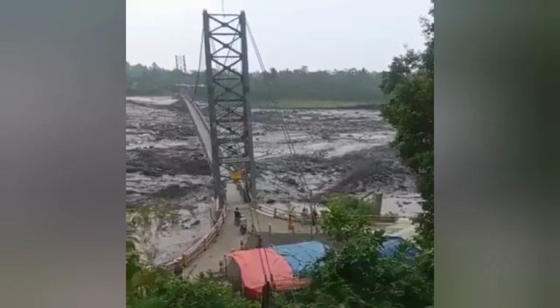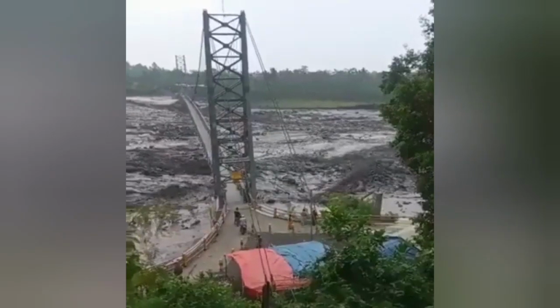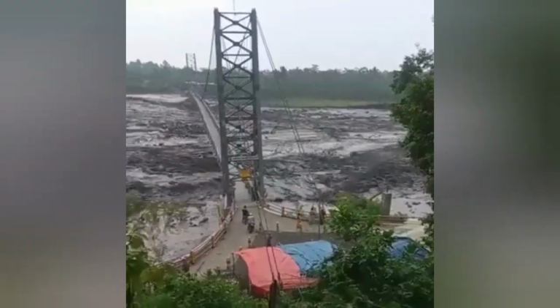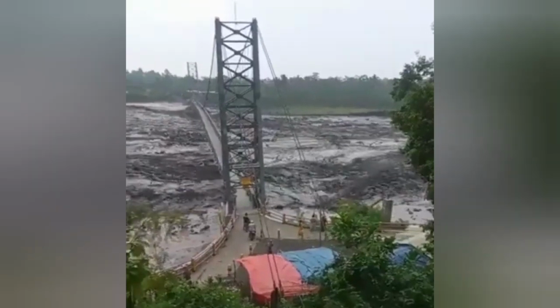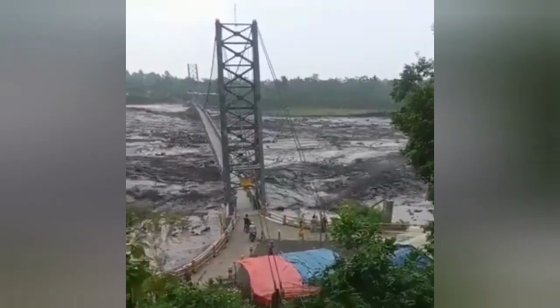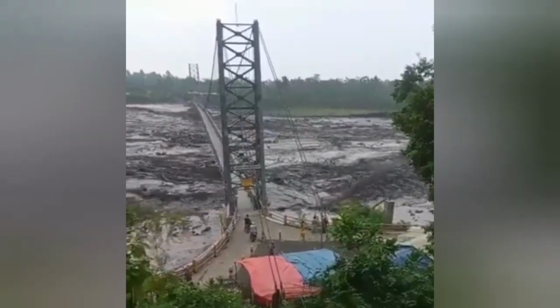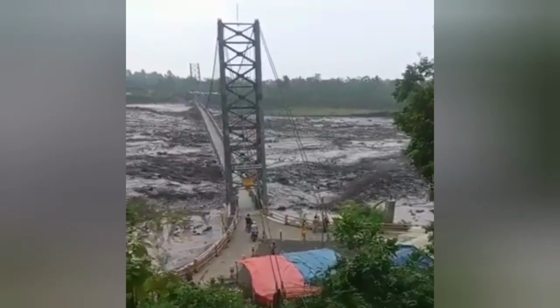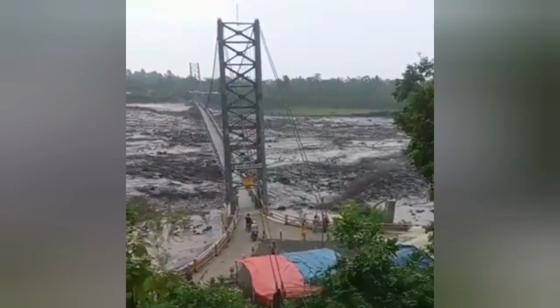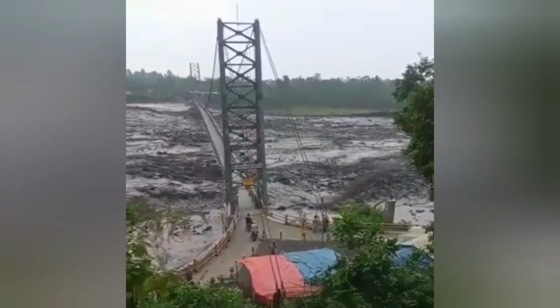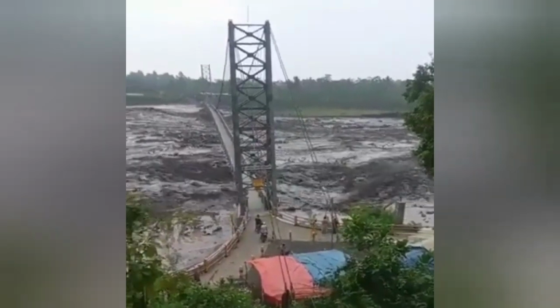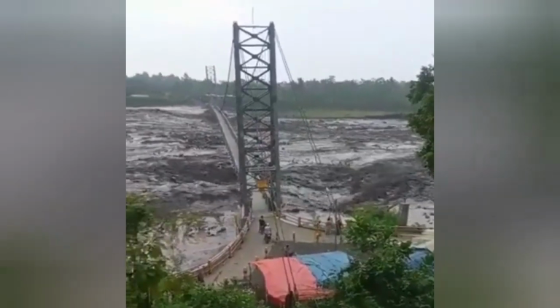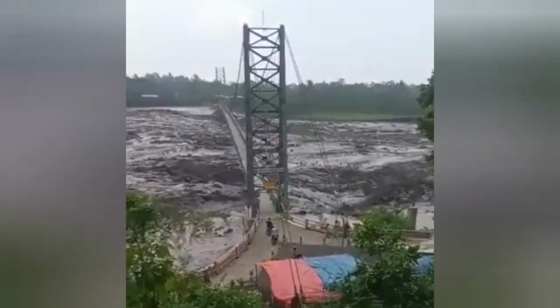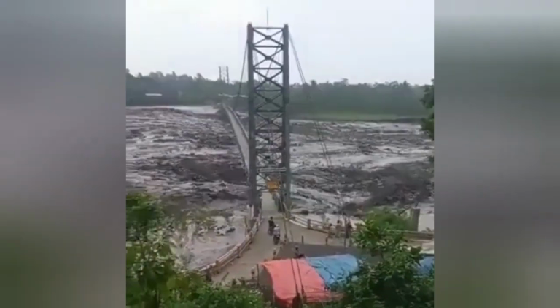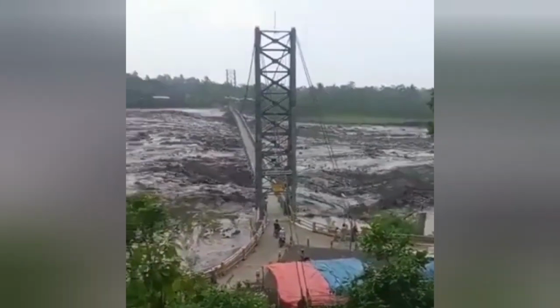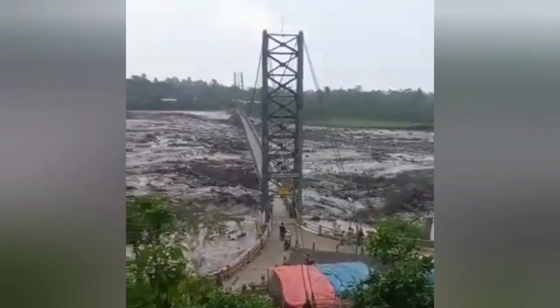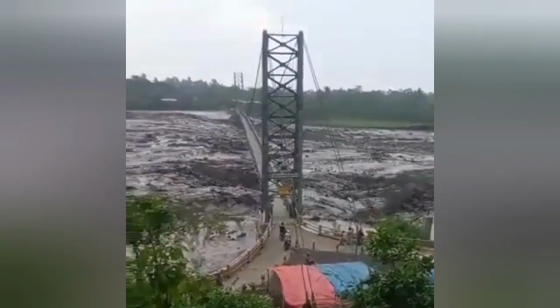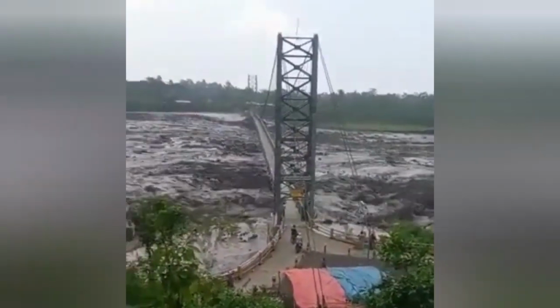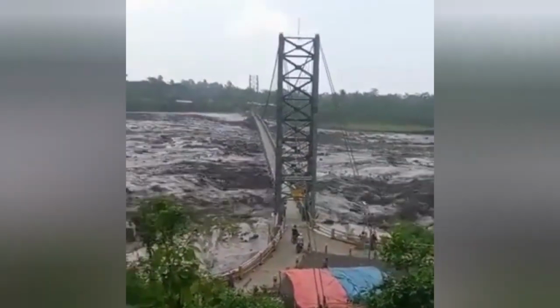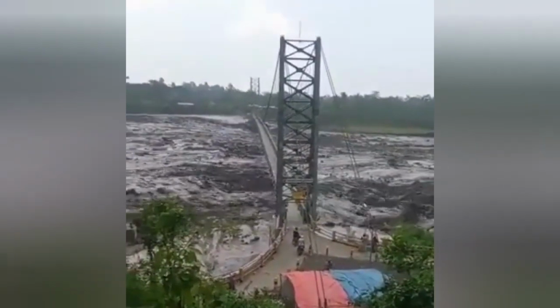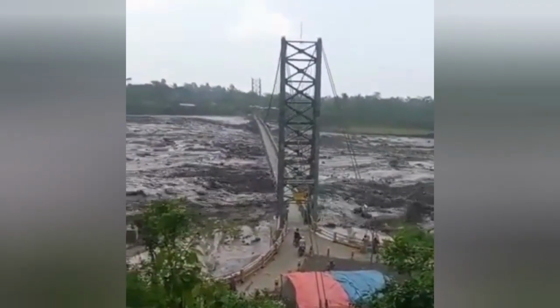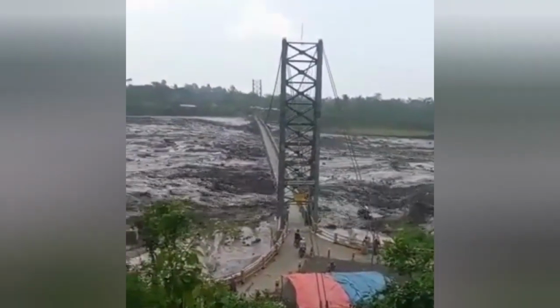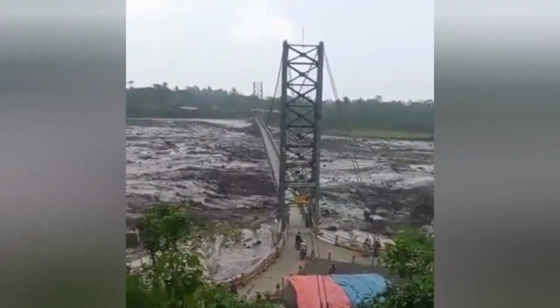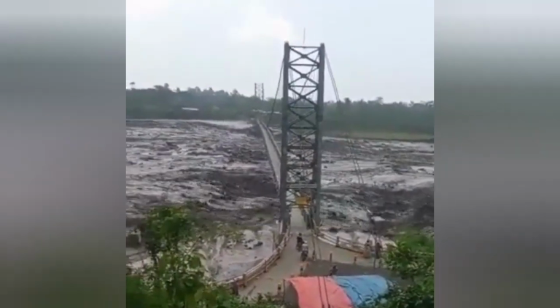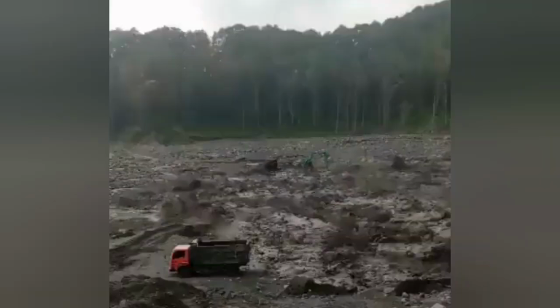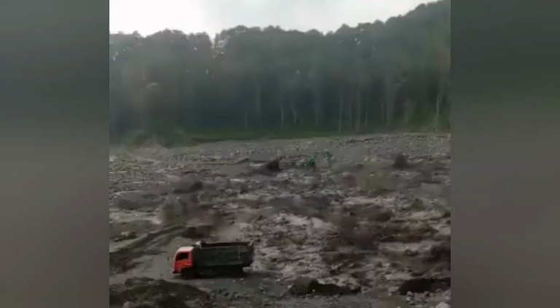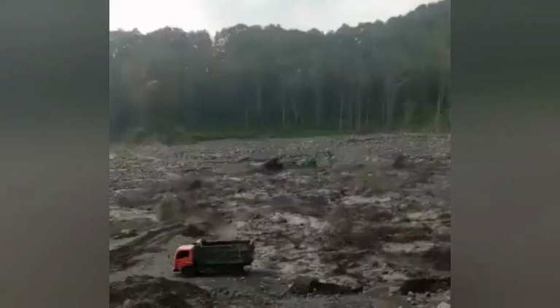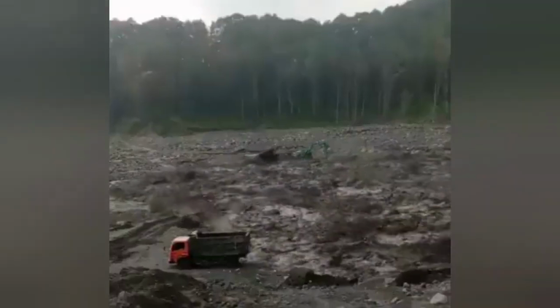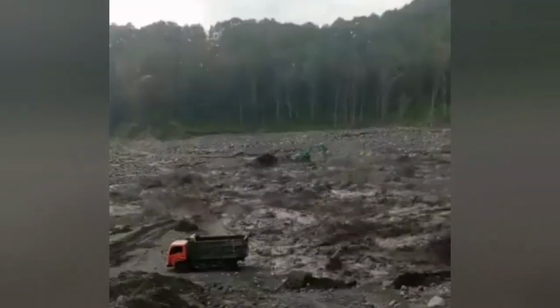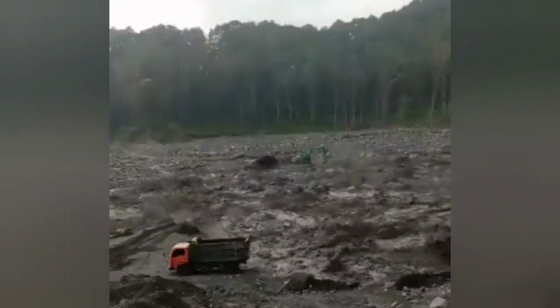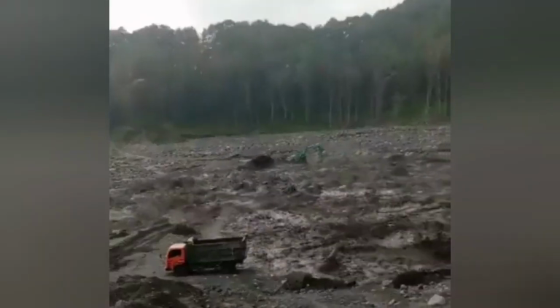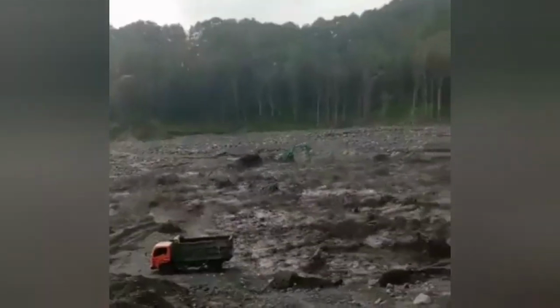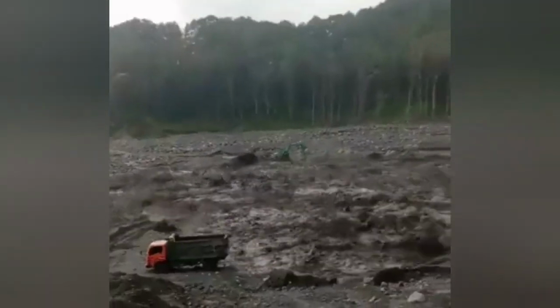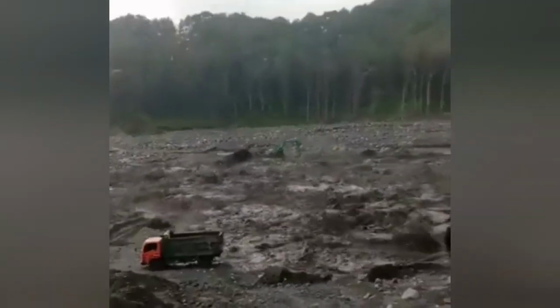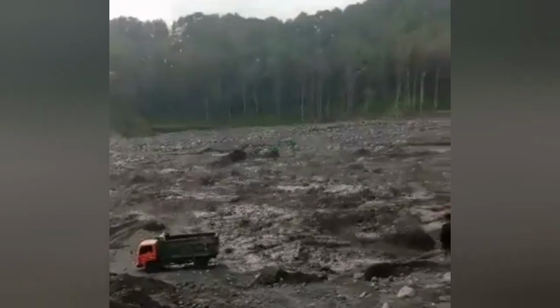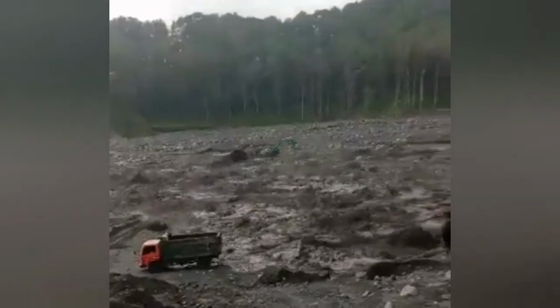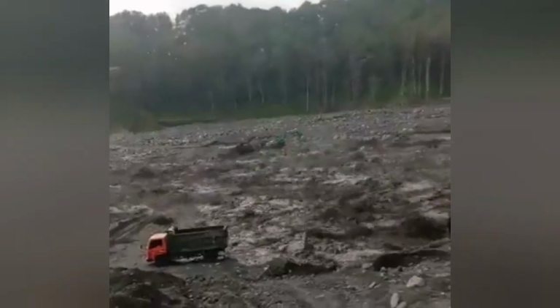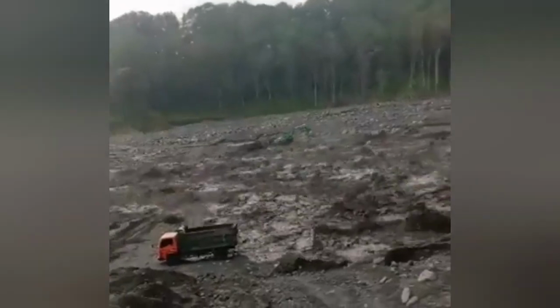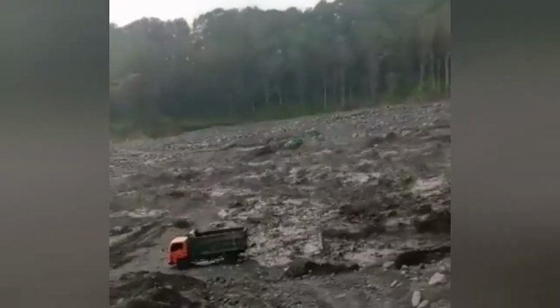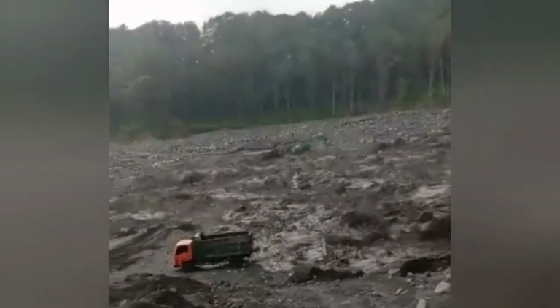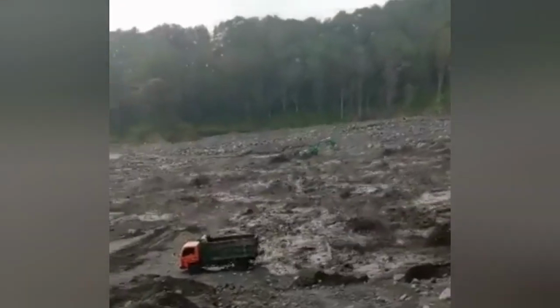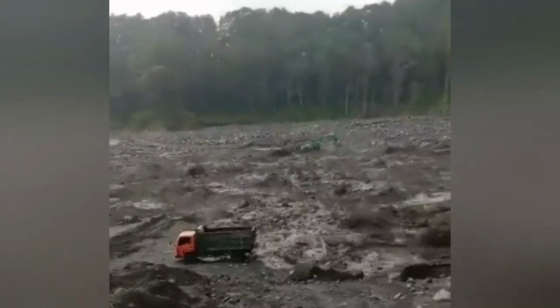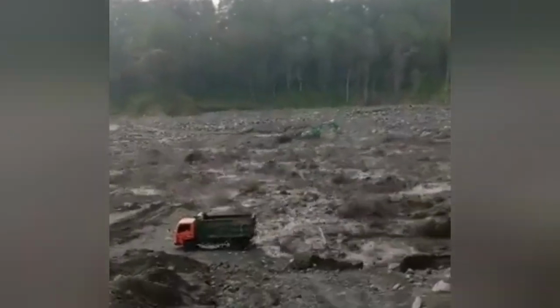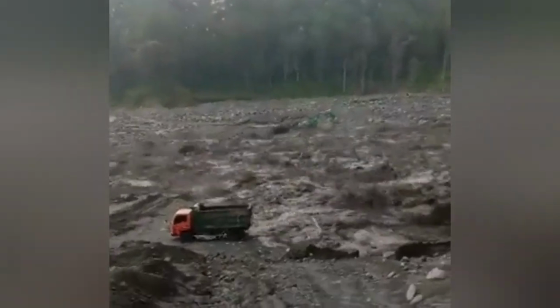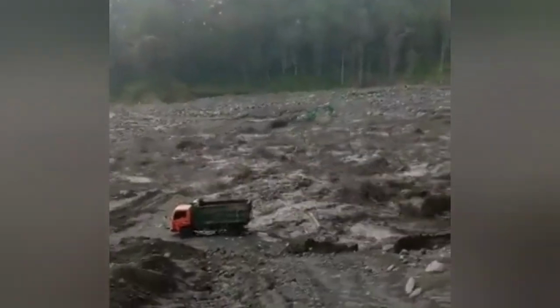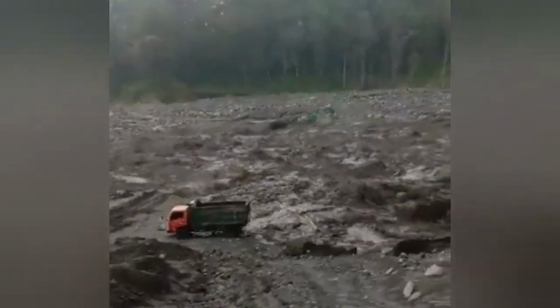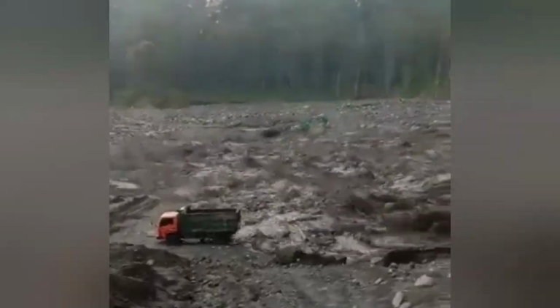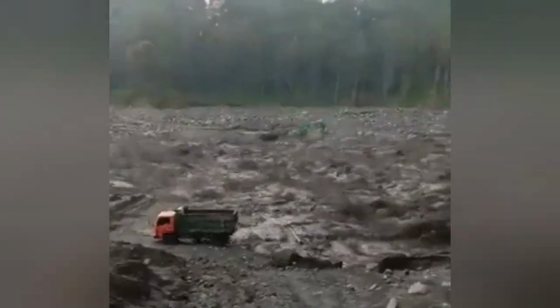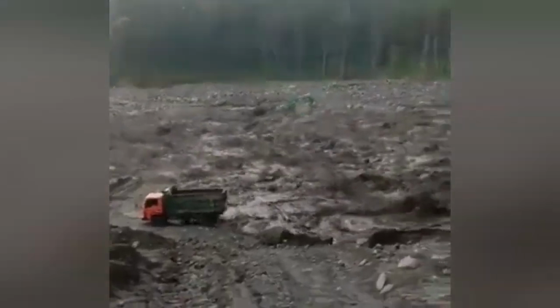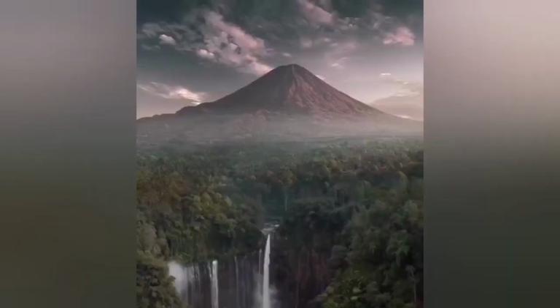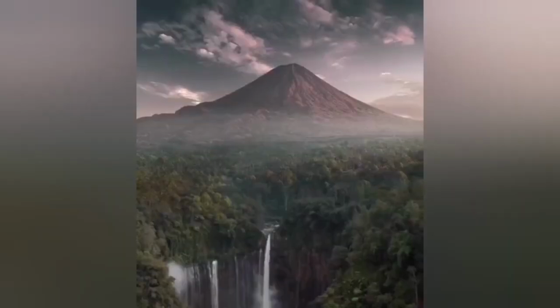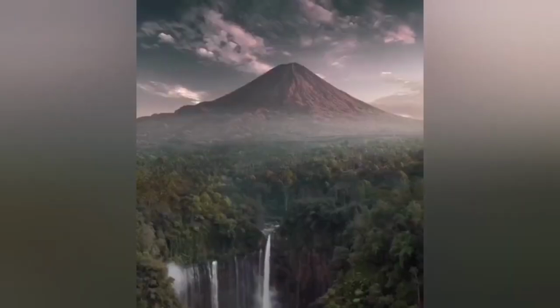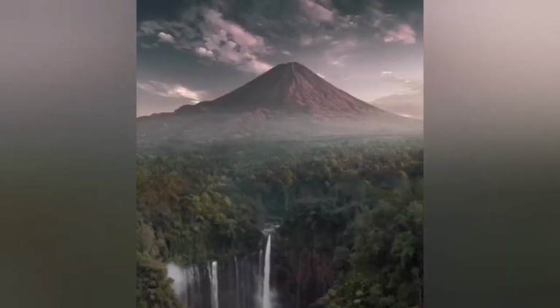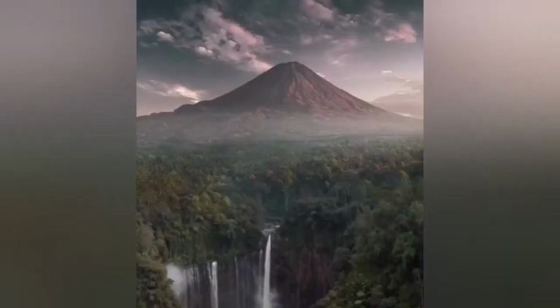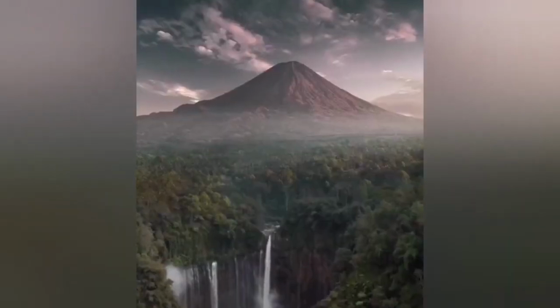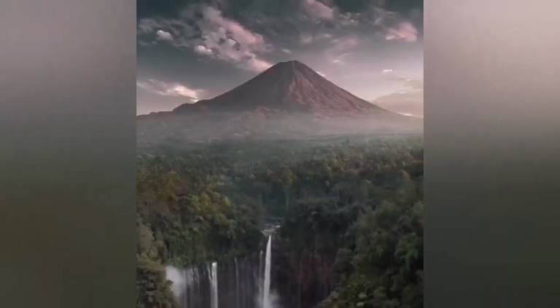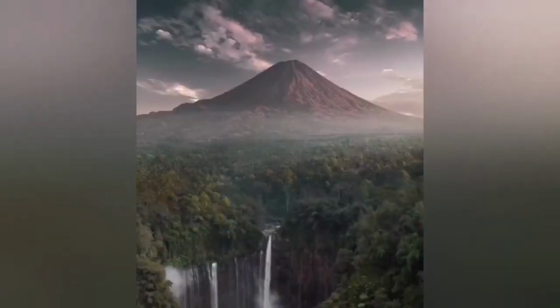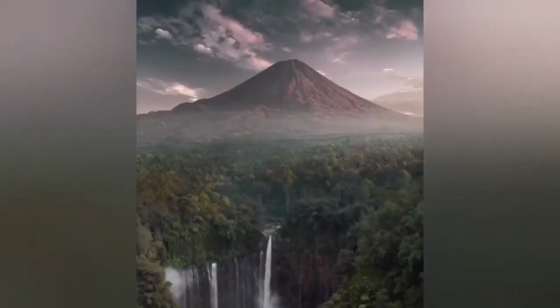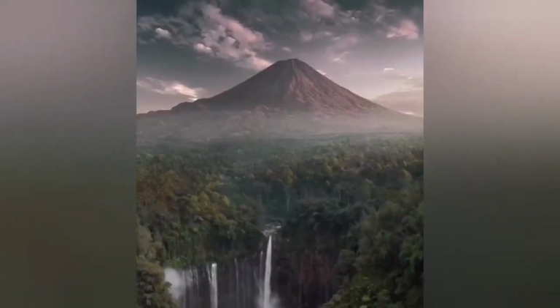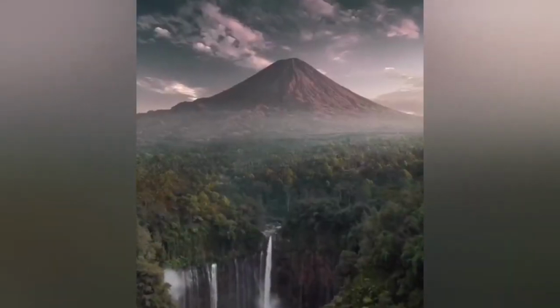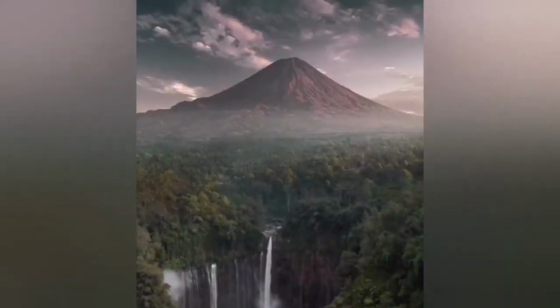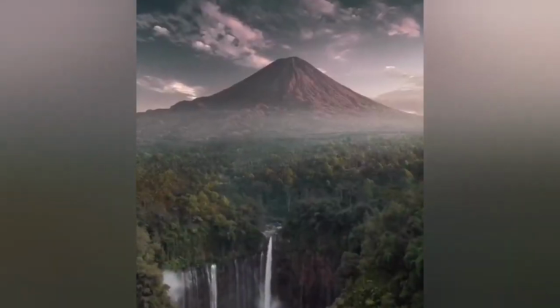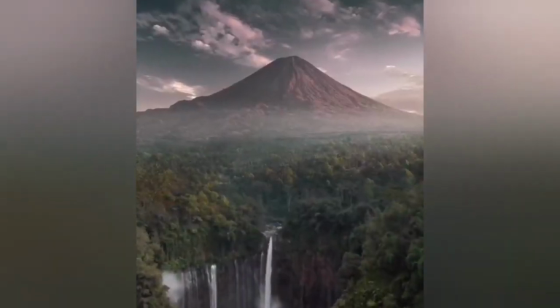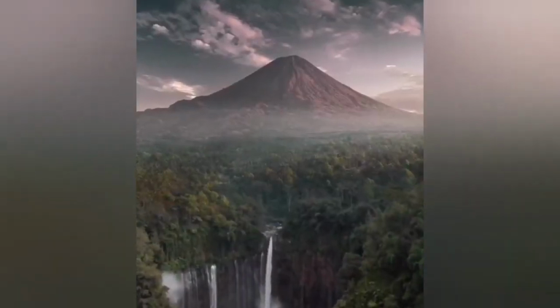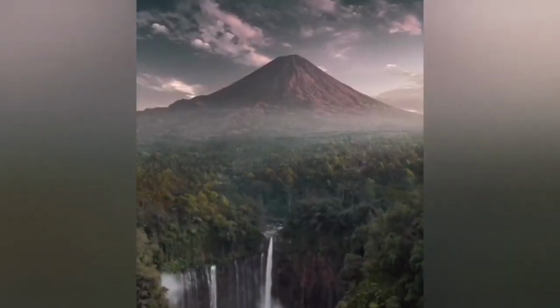When it explodes, of course, during the rain, it can create what we call a Lahar. It's a flood mixed with the volcanic ash.